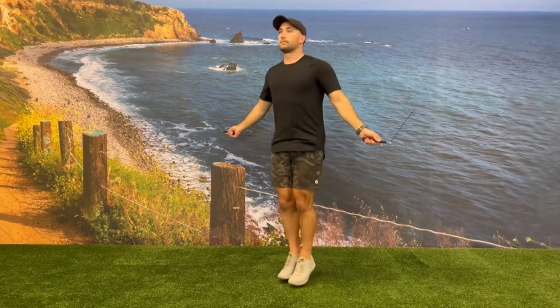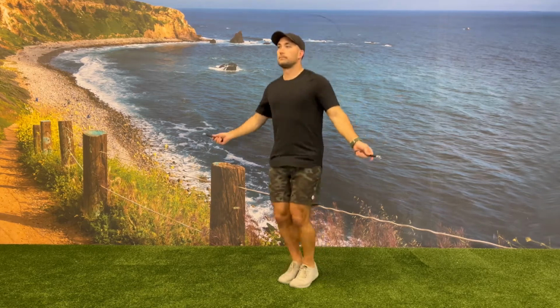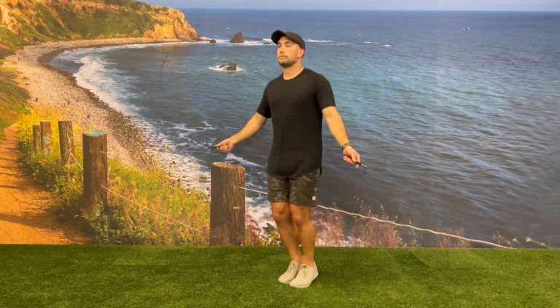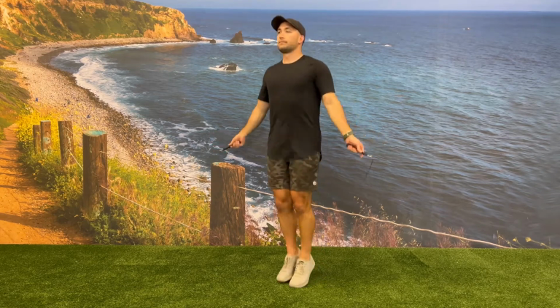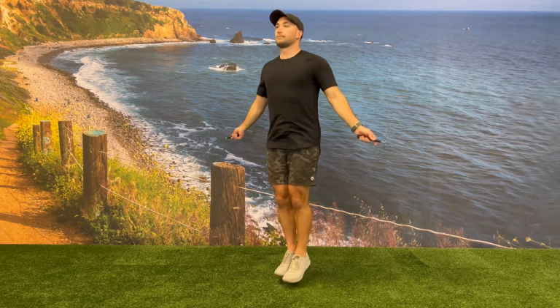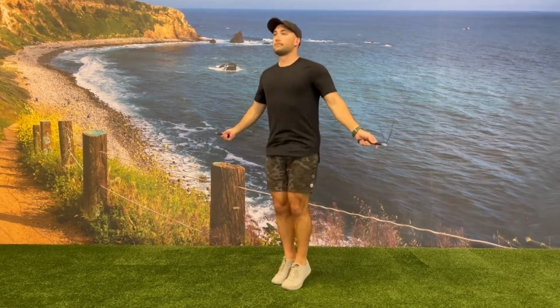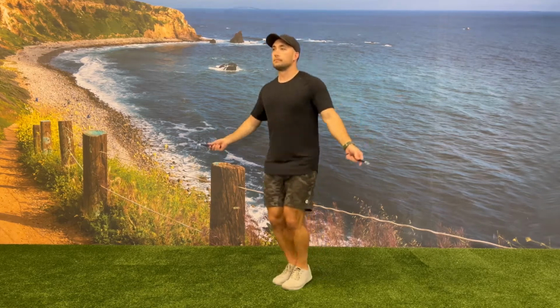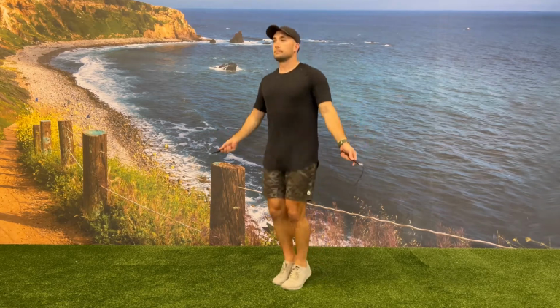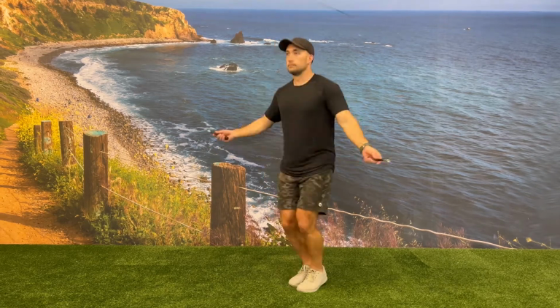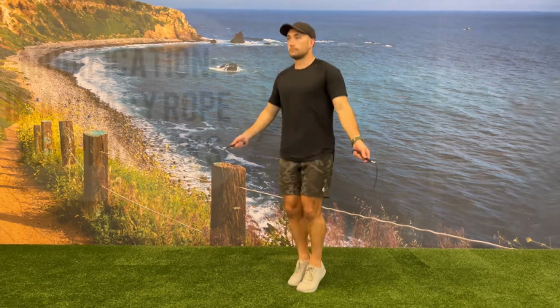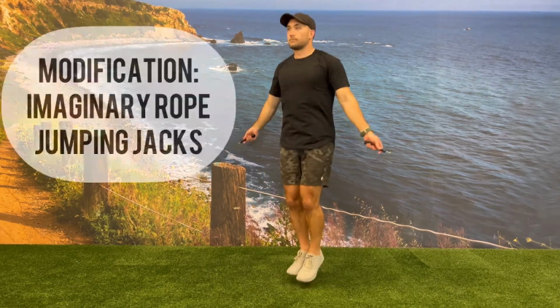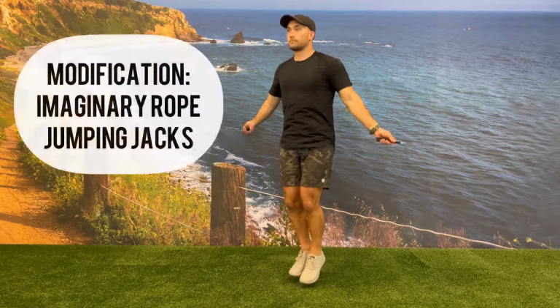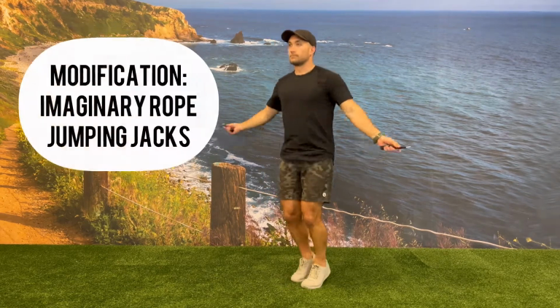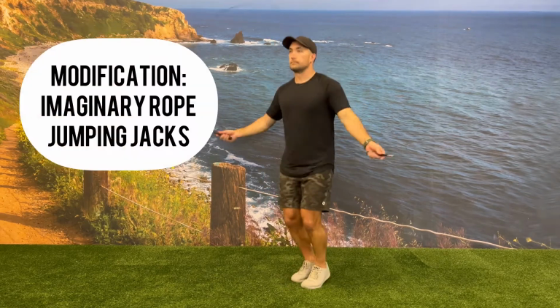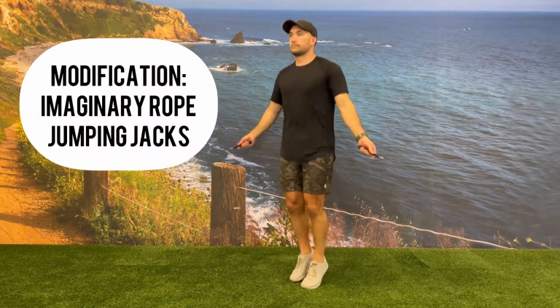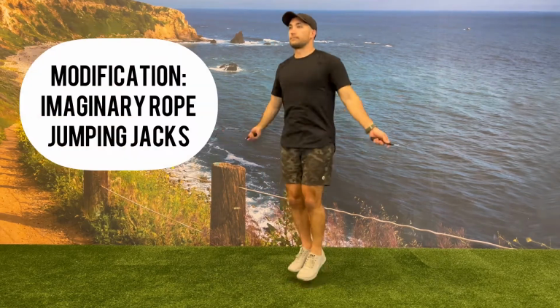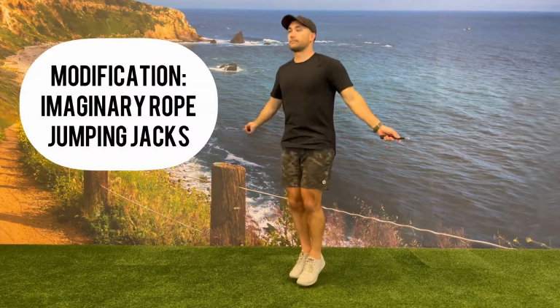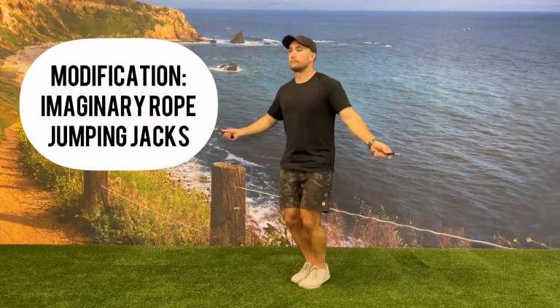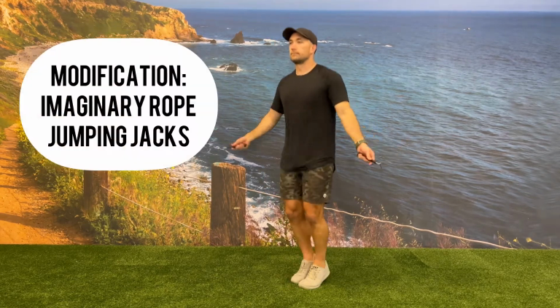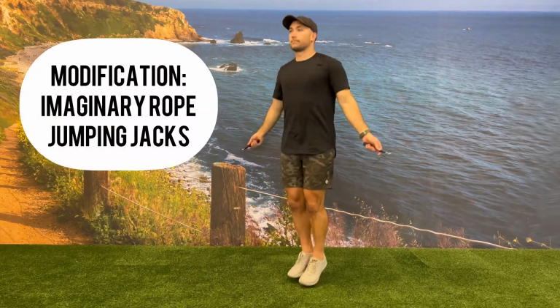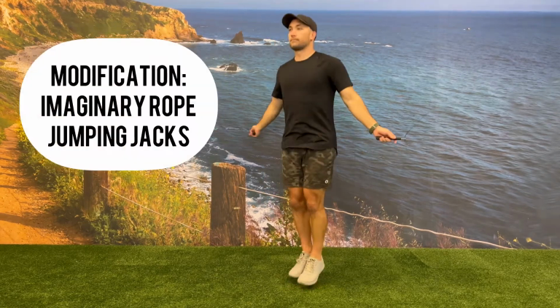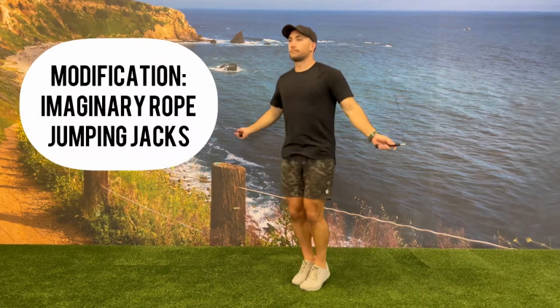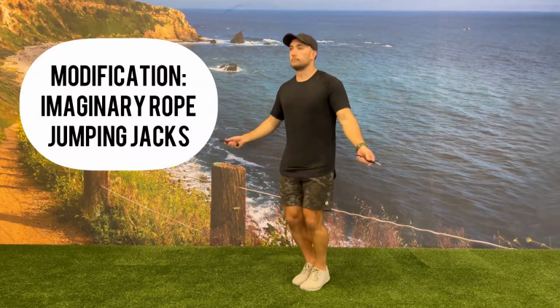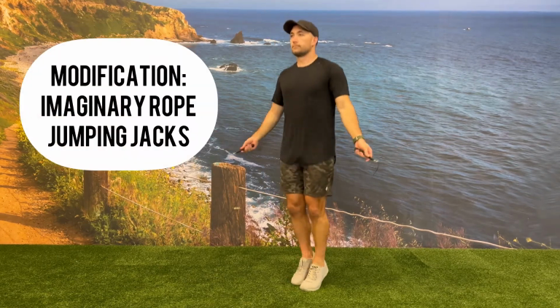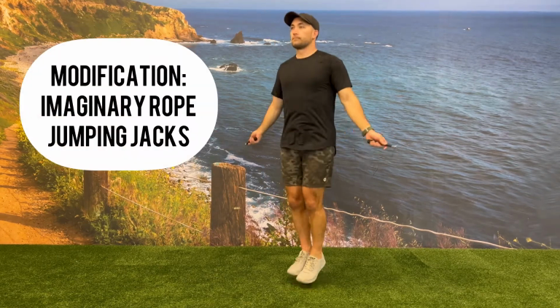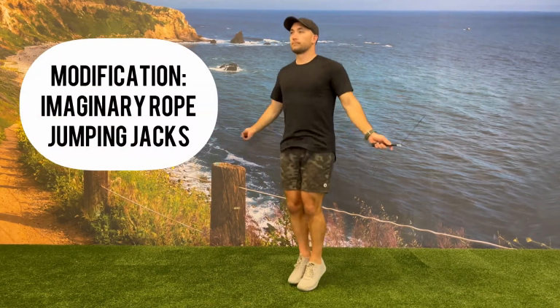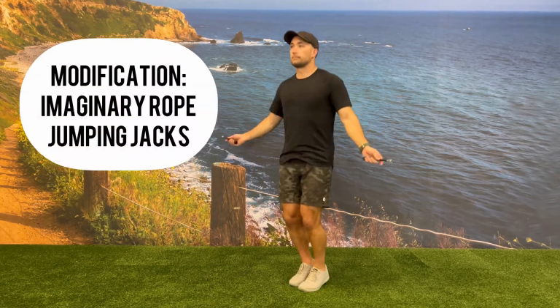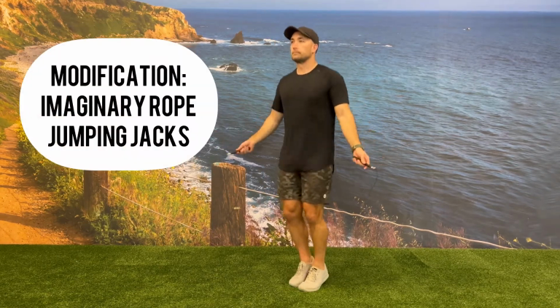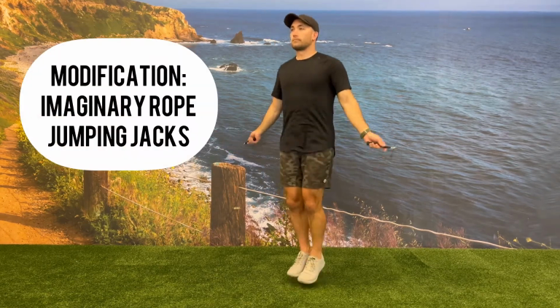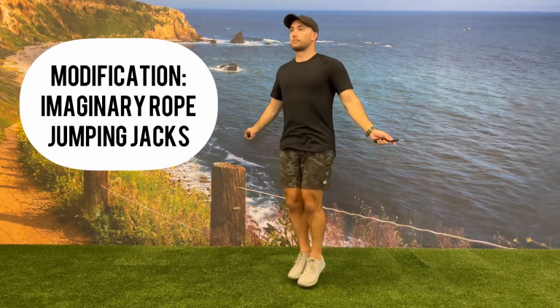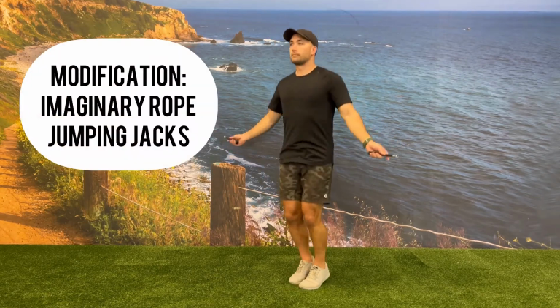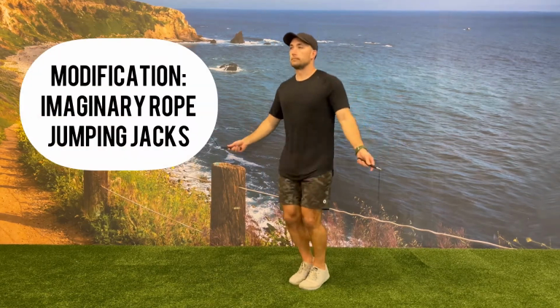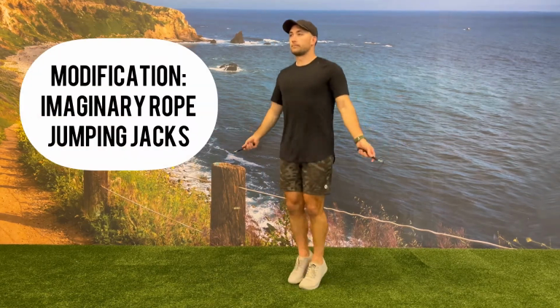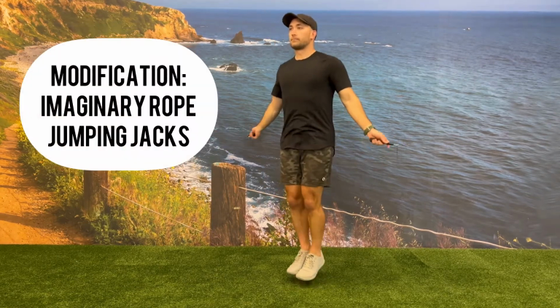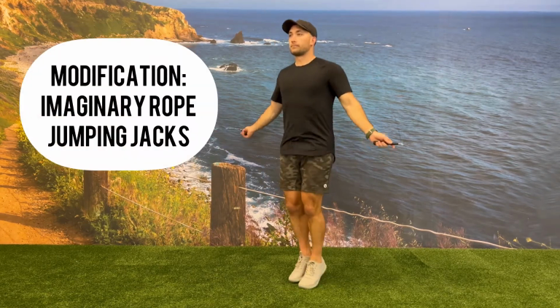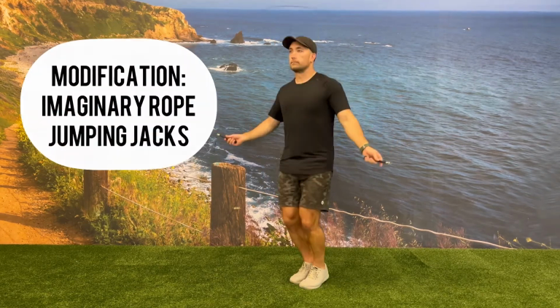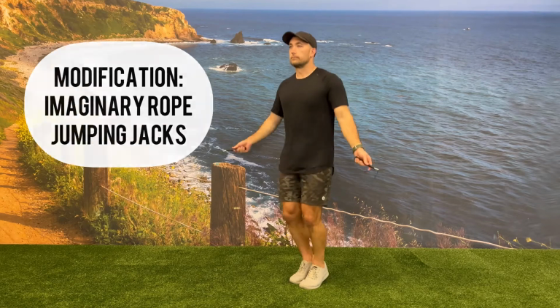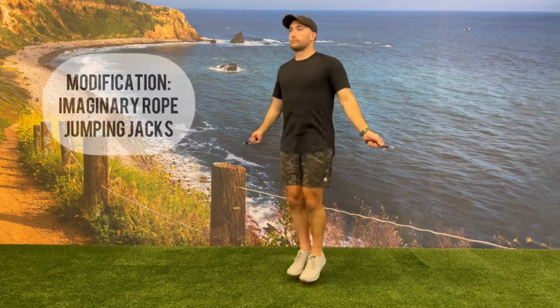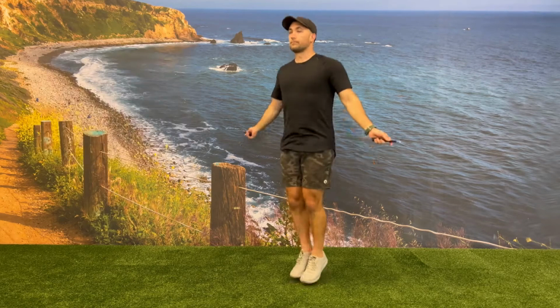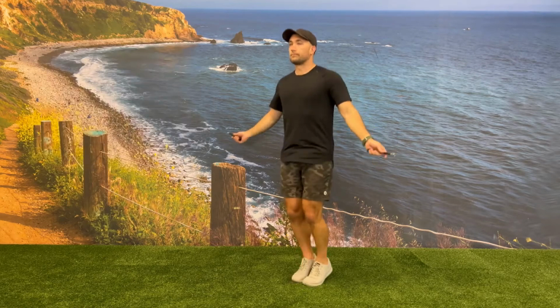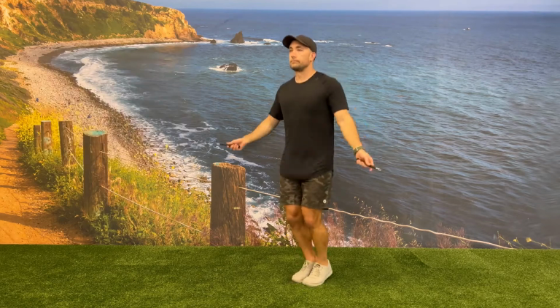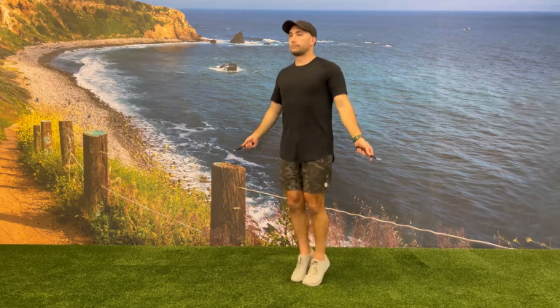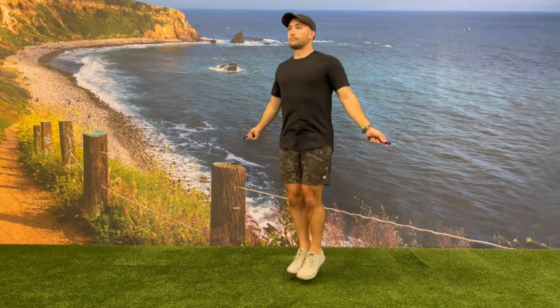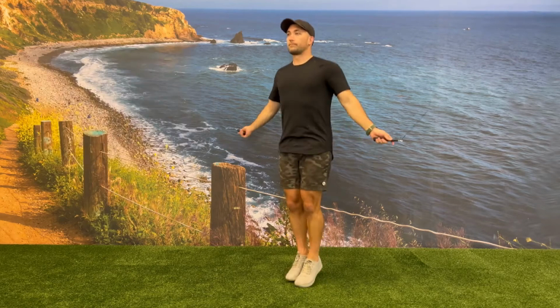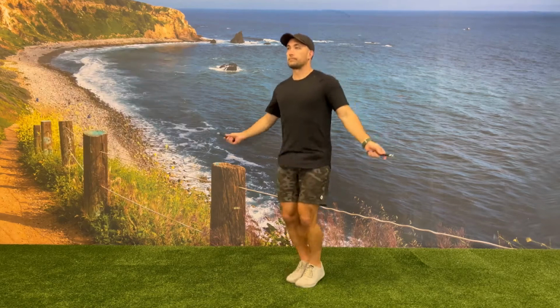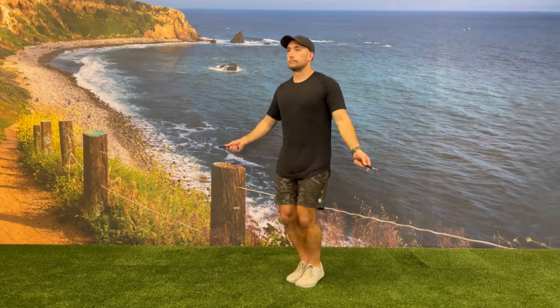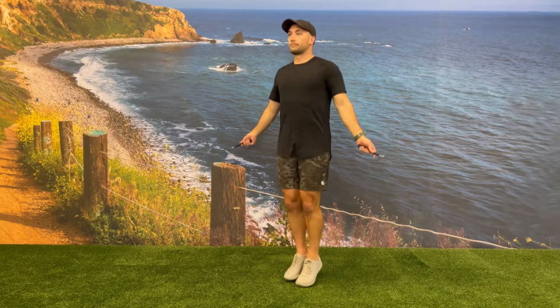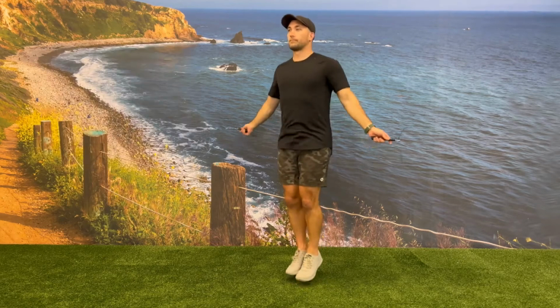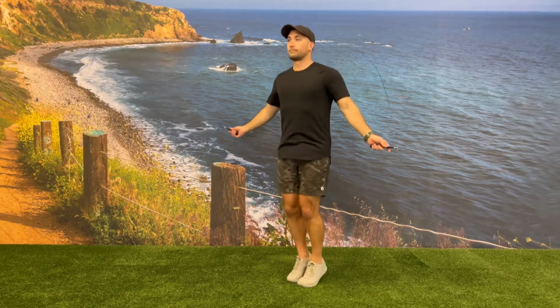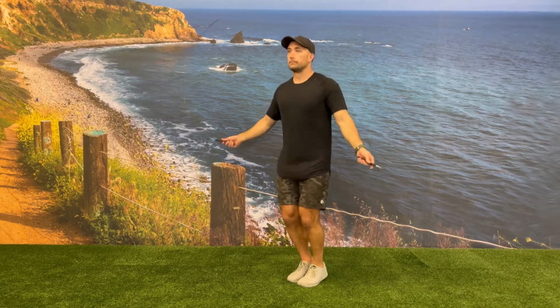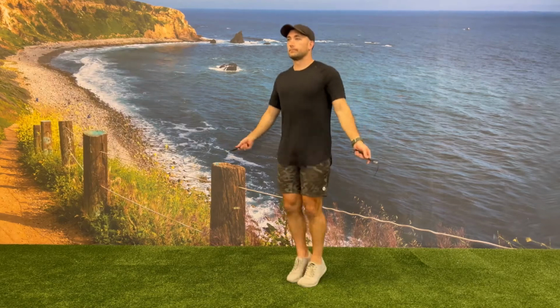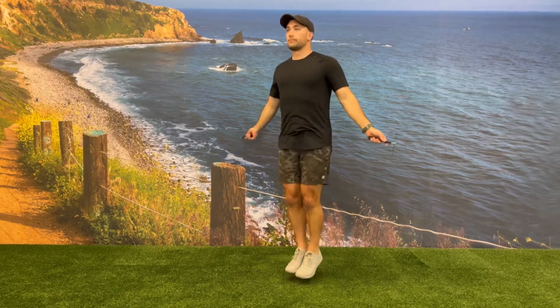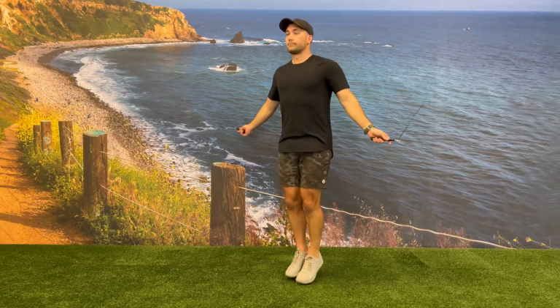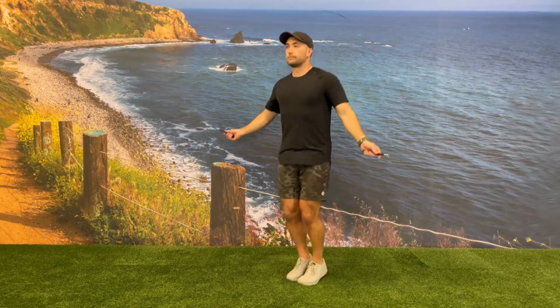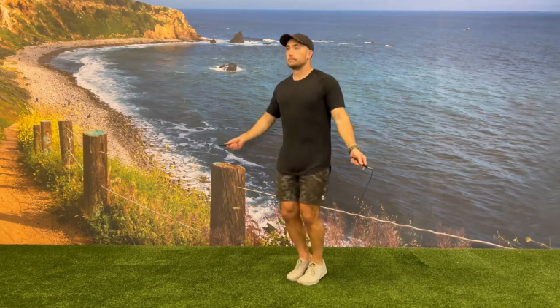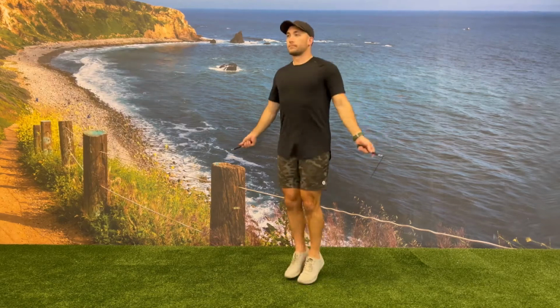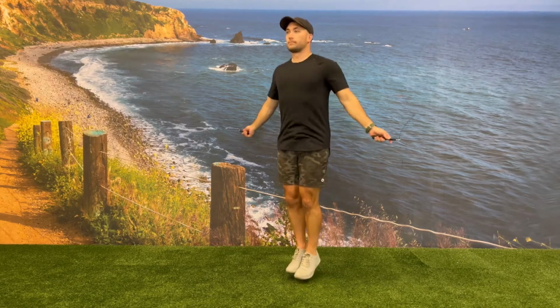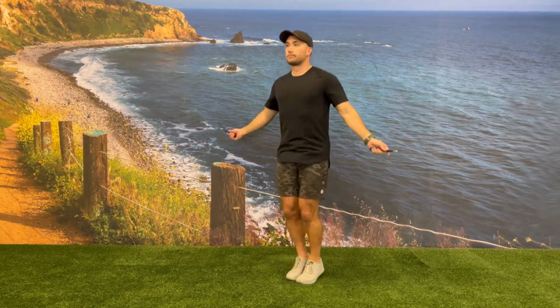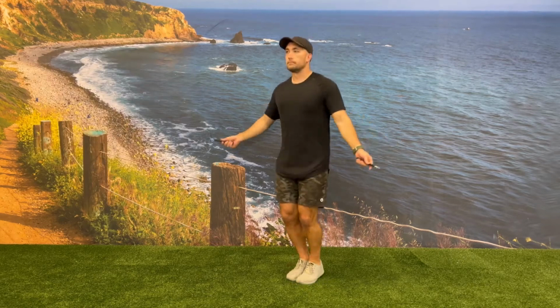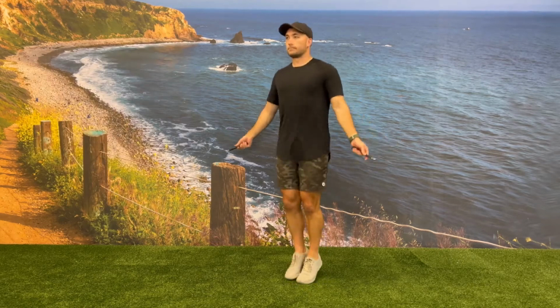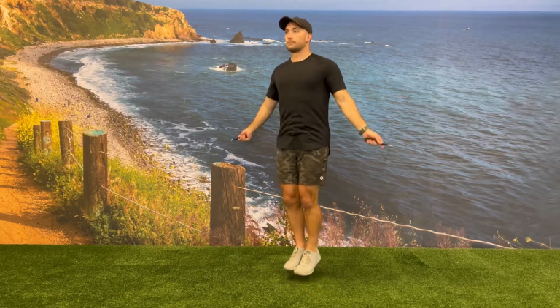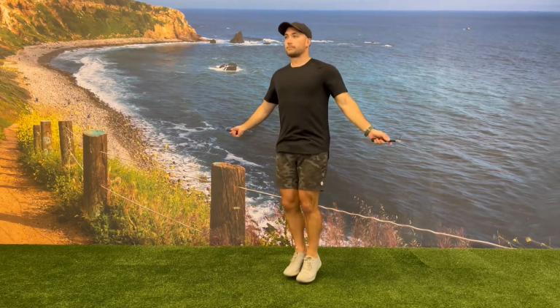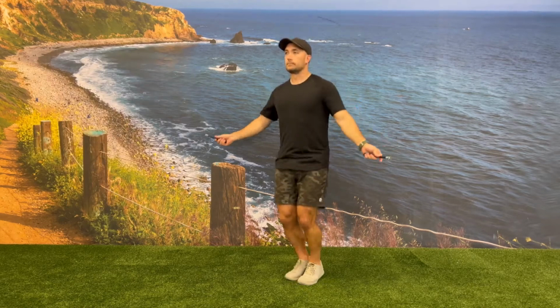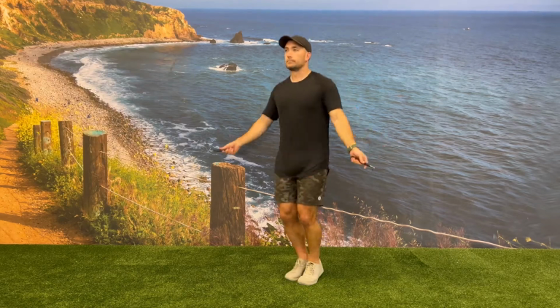If a client is having a hard time completing the jump rope, have them act as if they're doing a jump rope, or do jumping jacks instead.